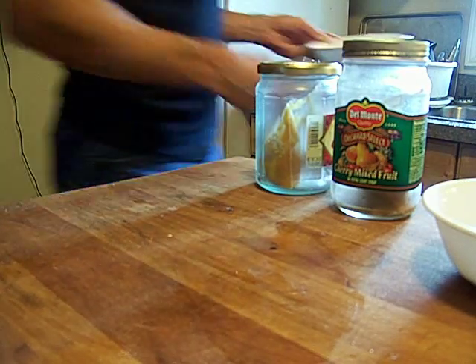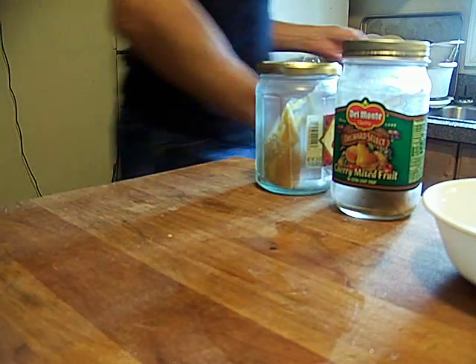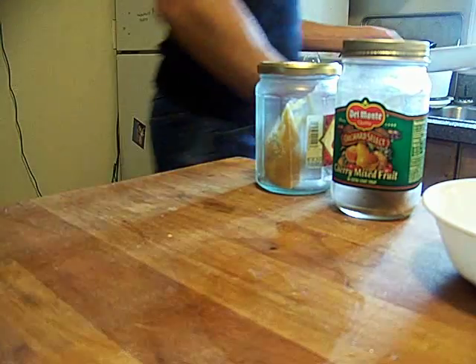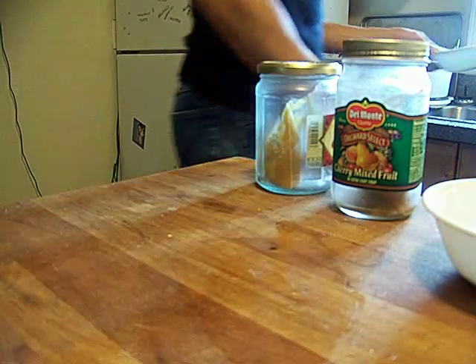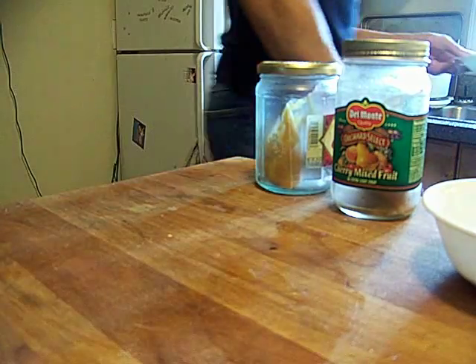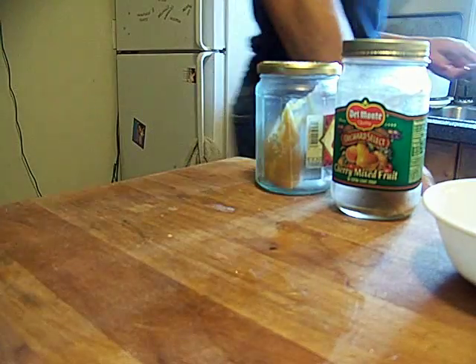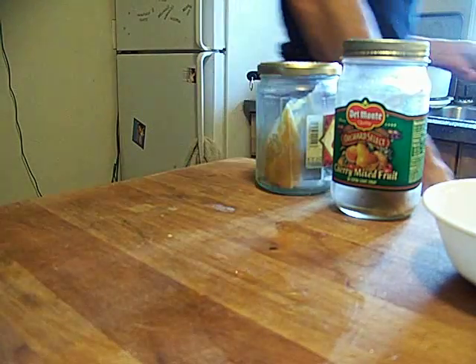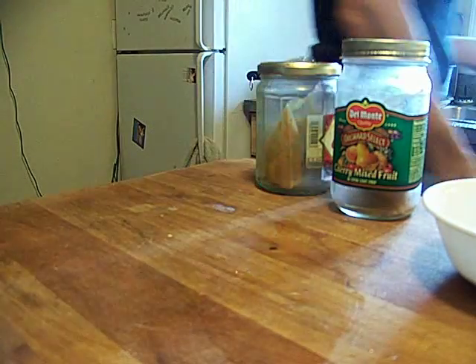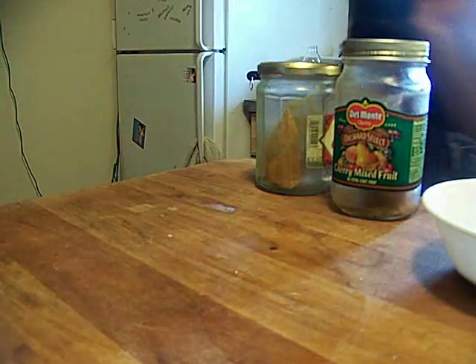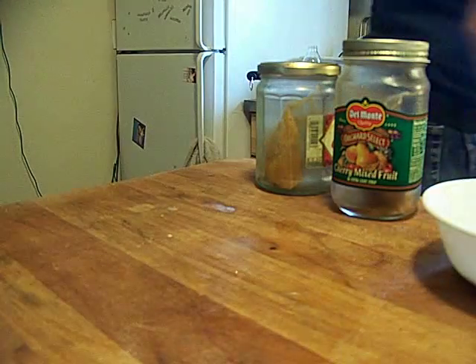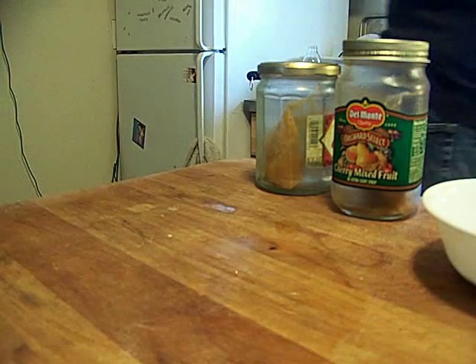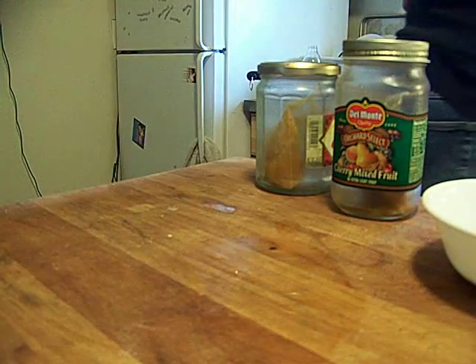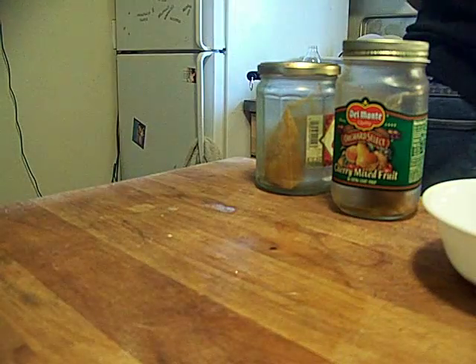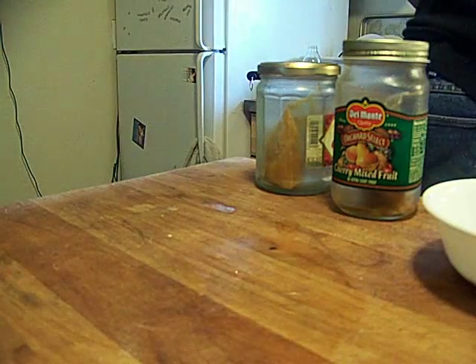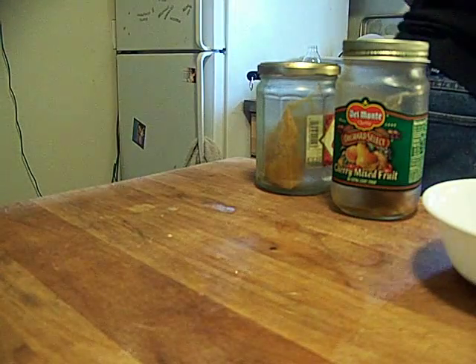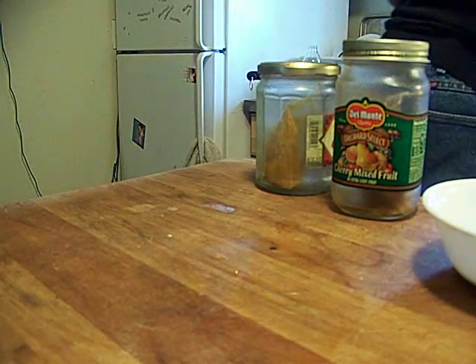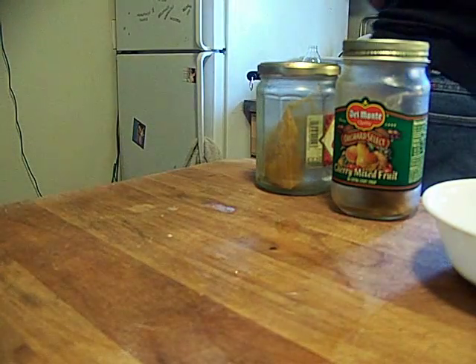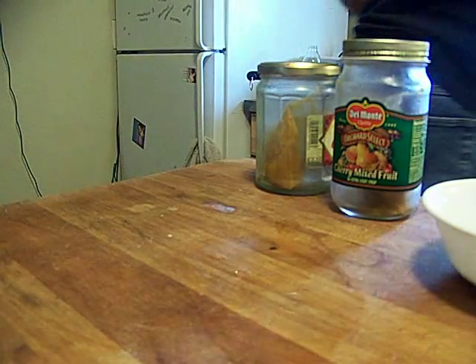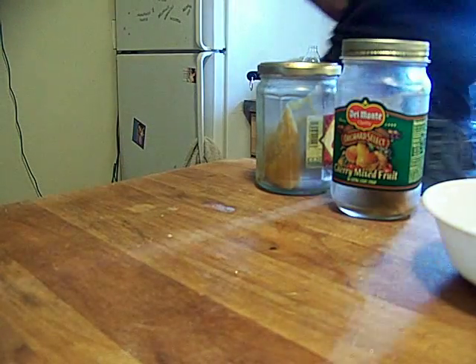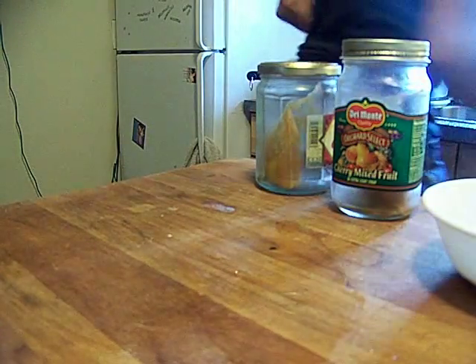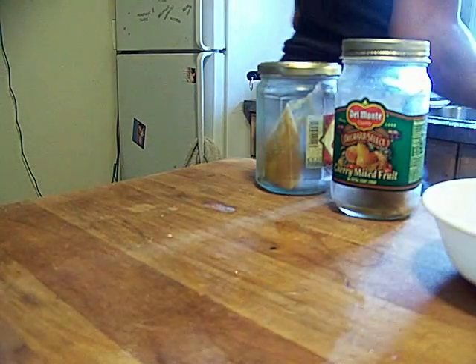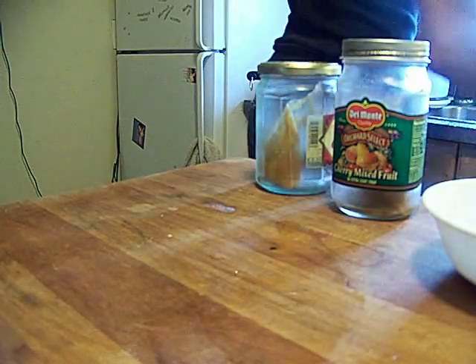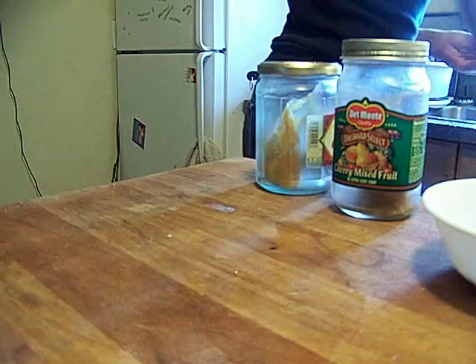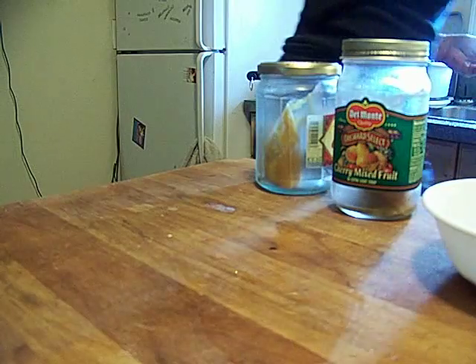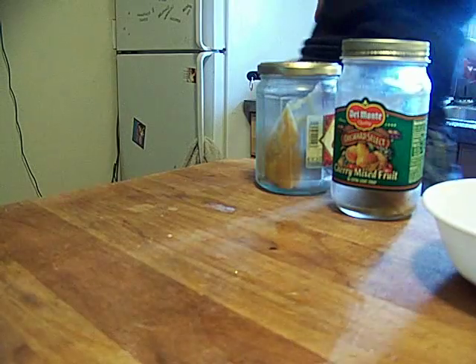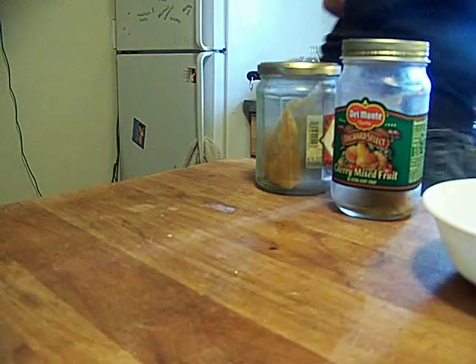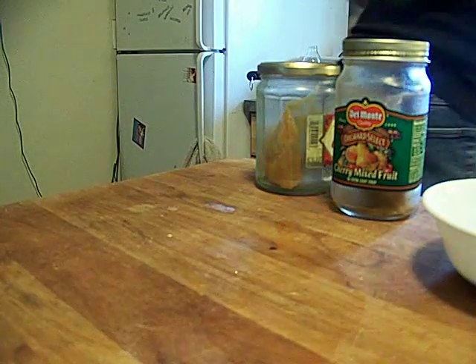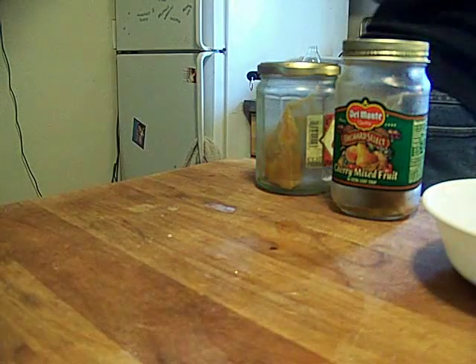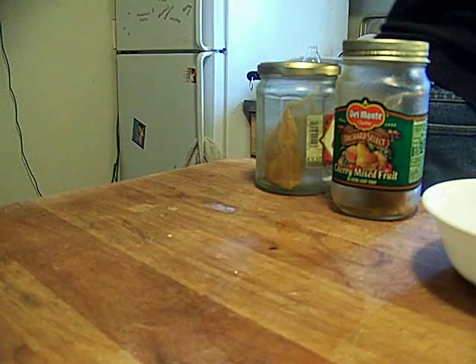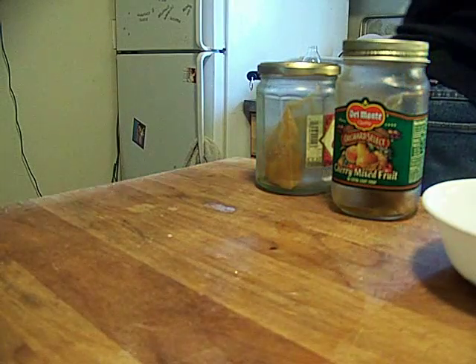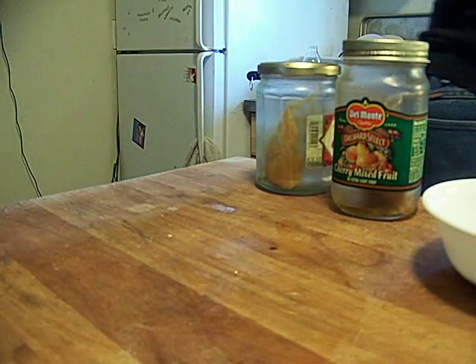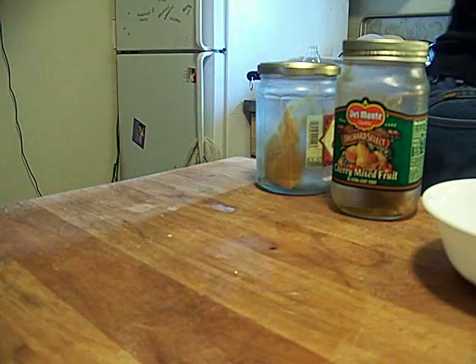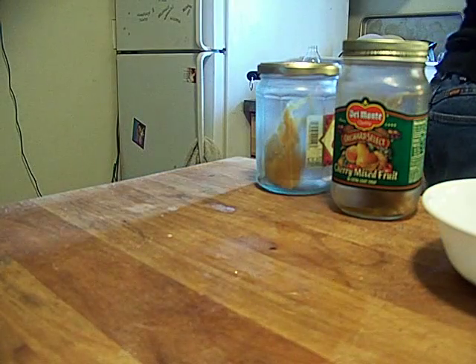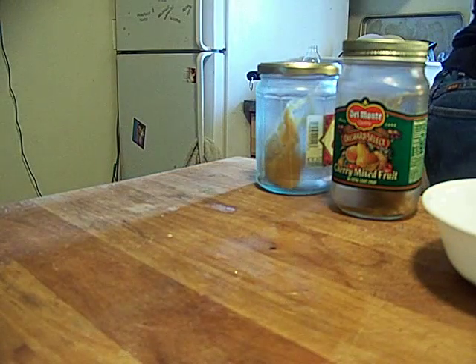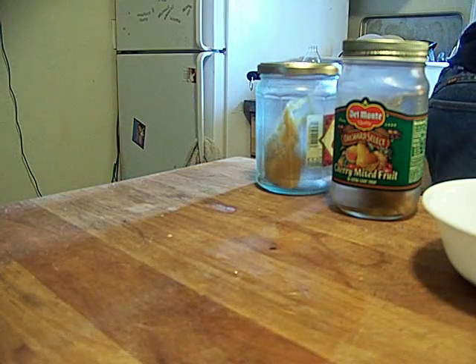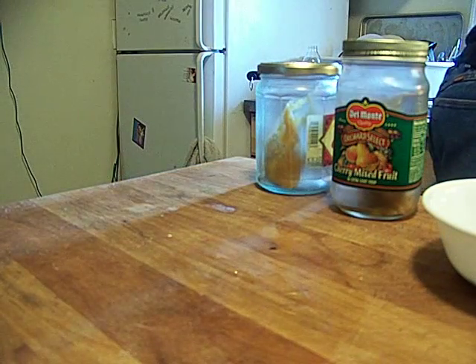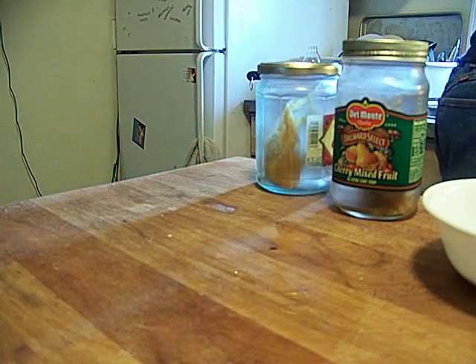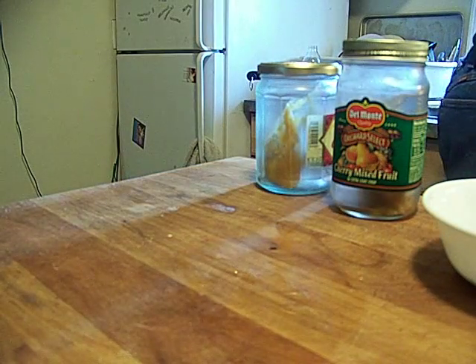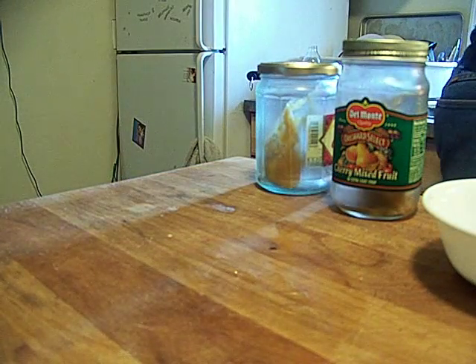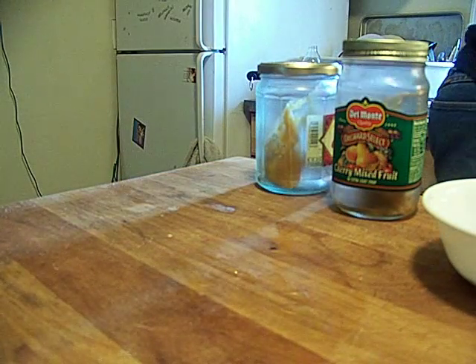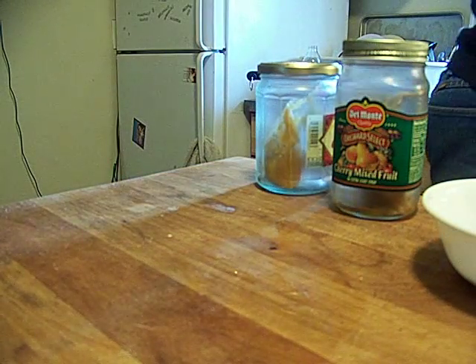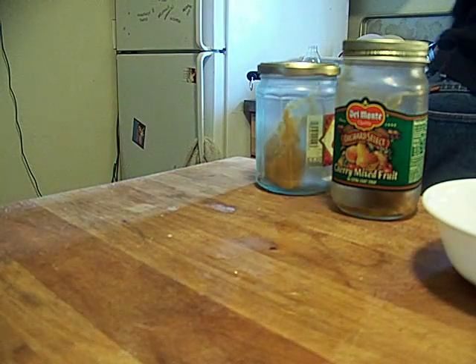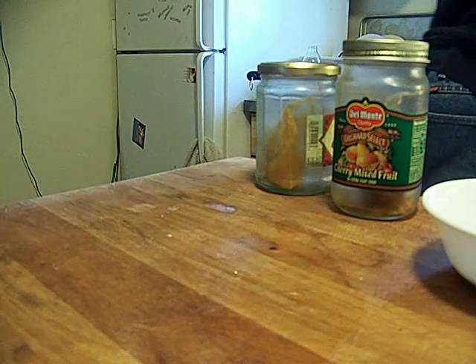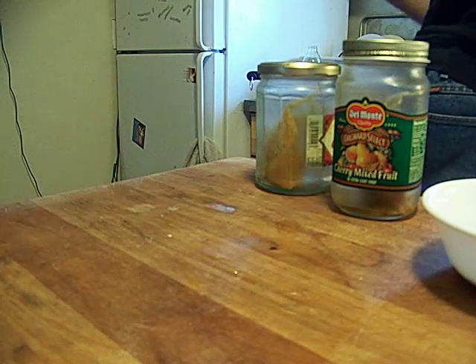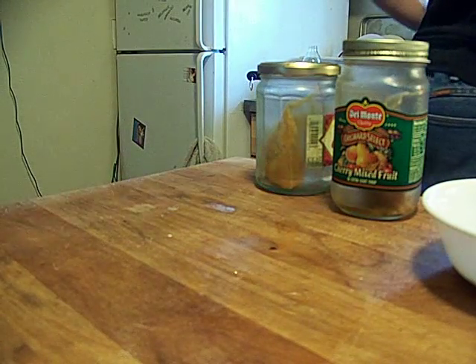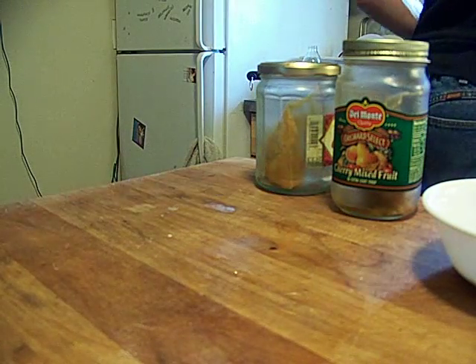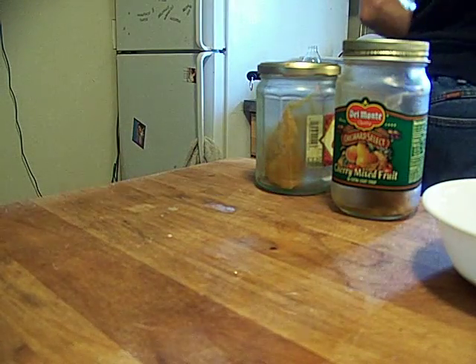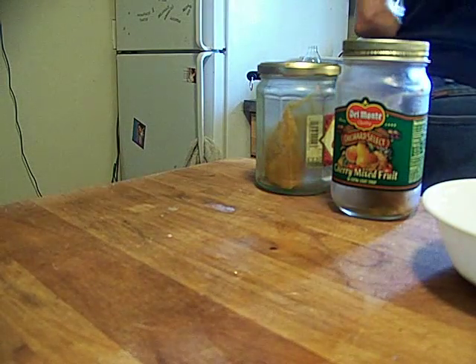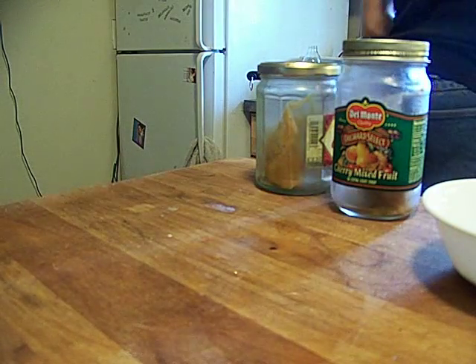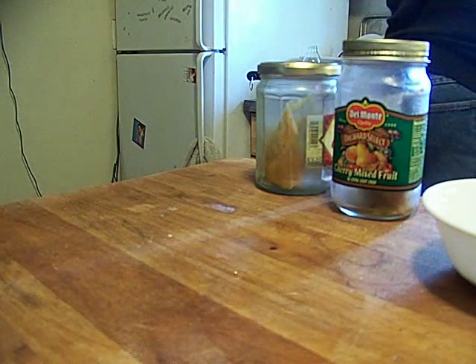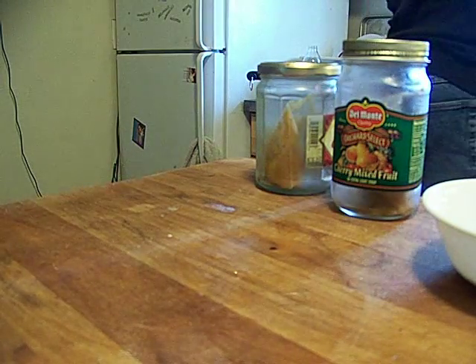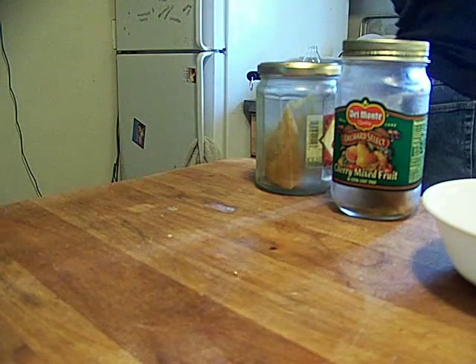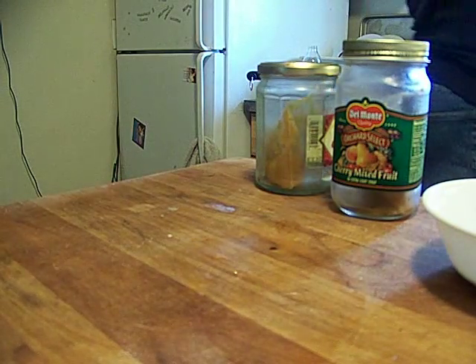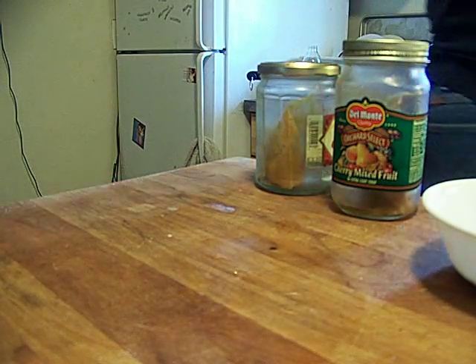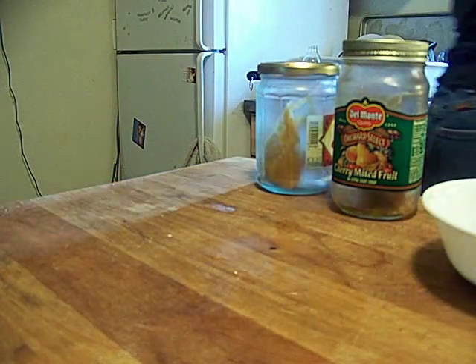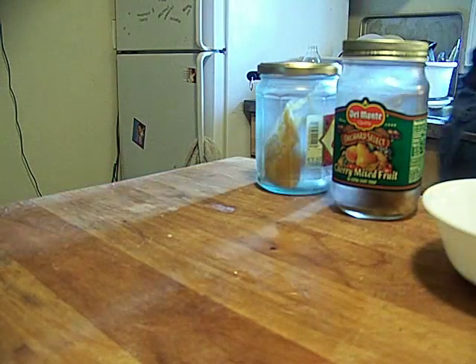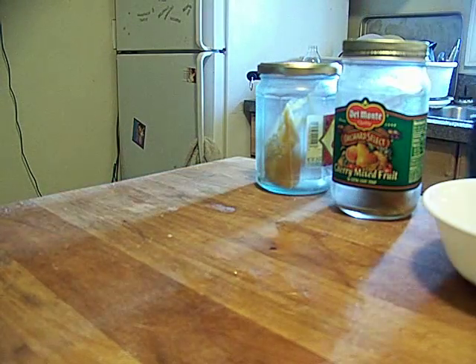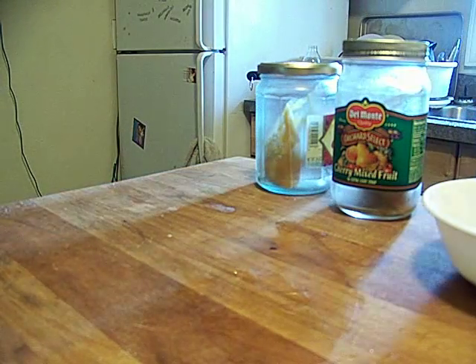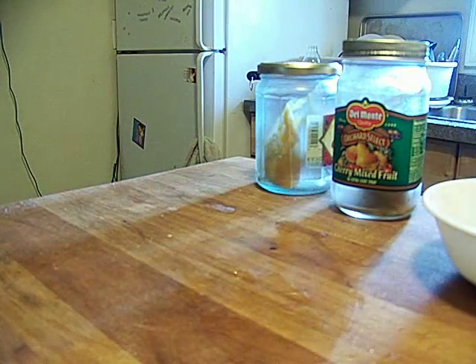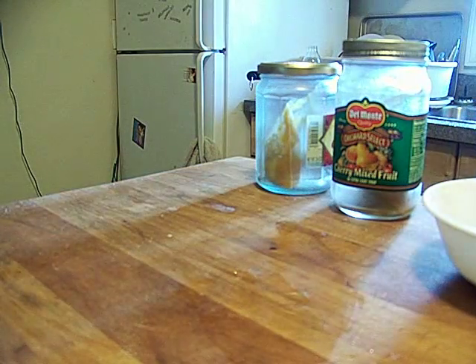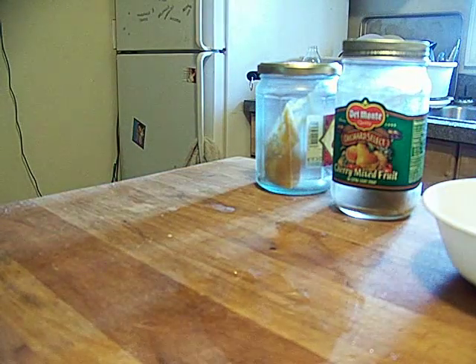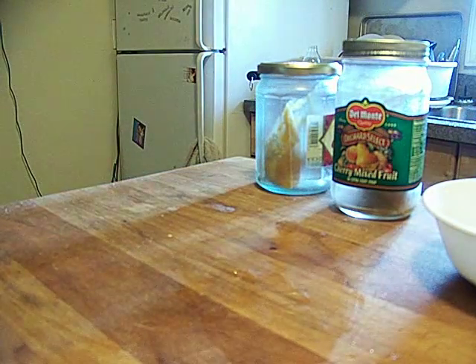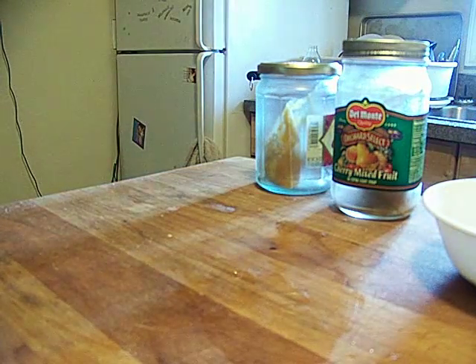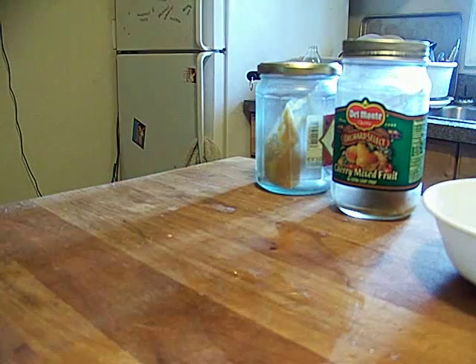We're going to set that to the side over next to the fry station and set the fry station up.